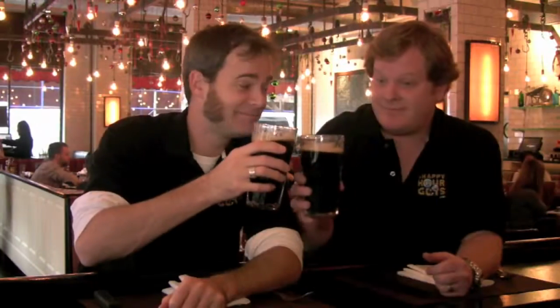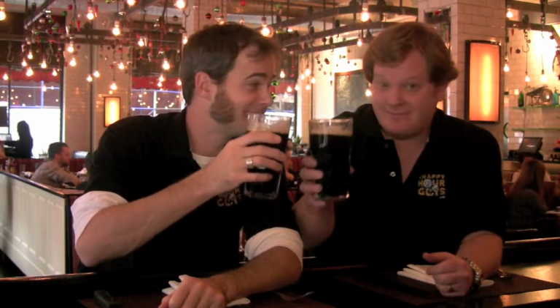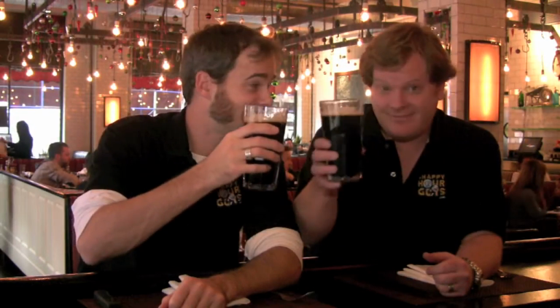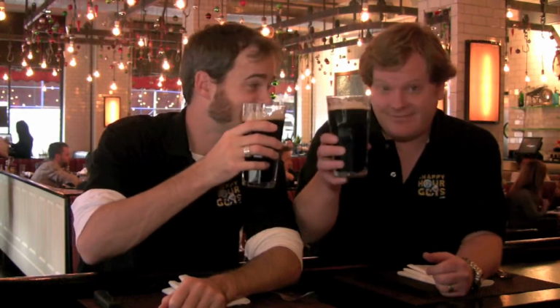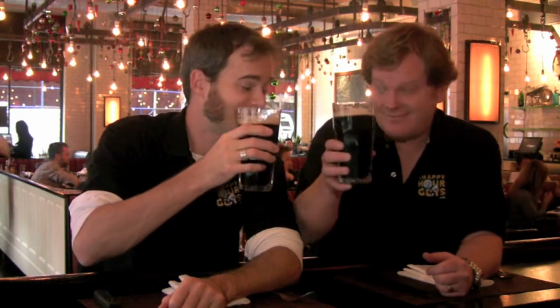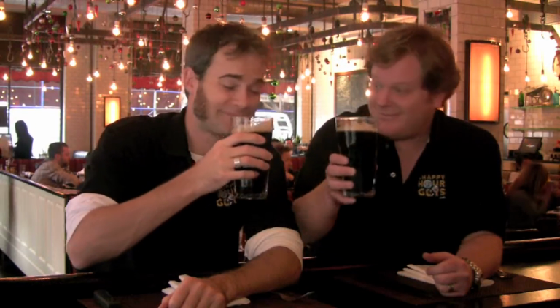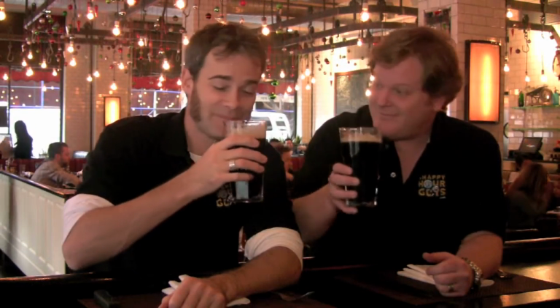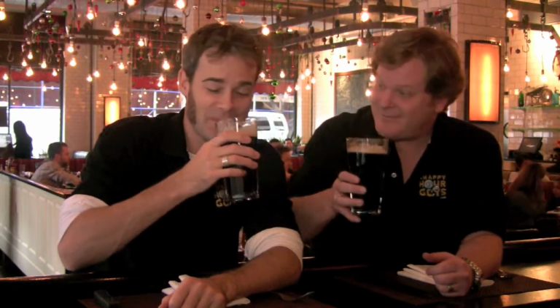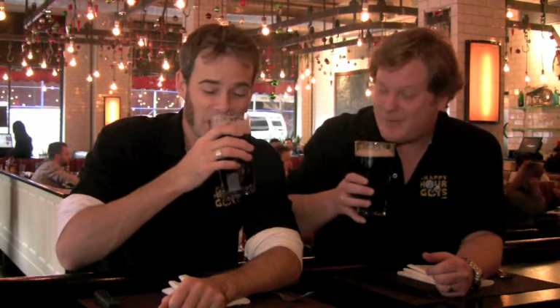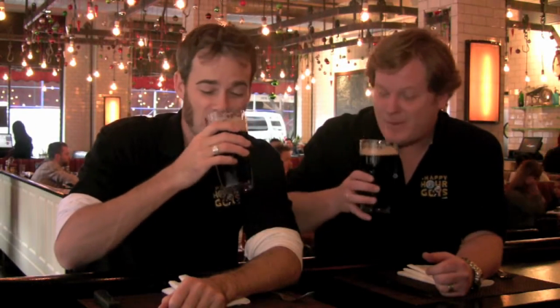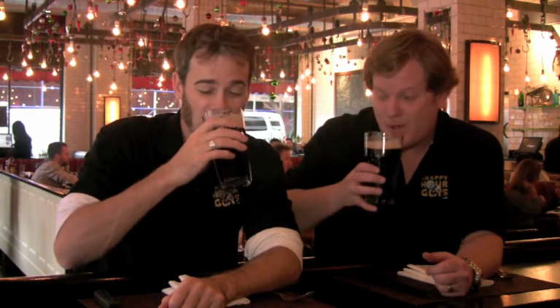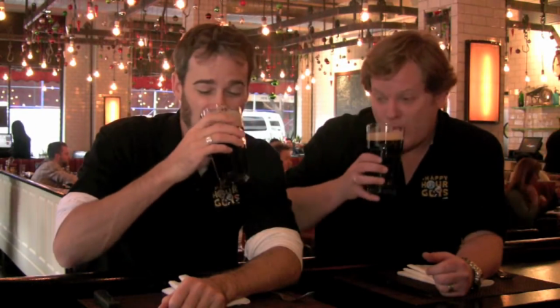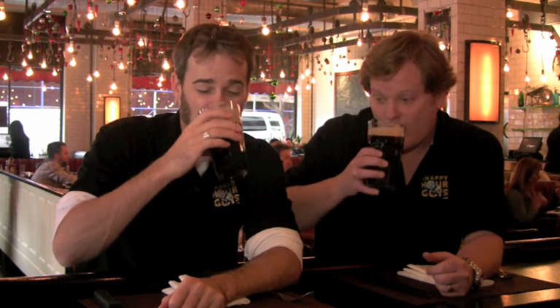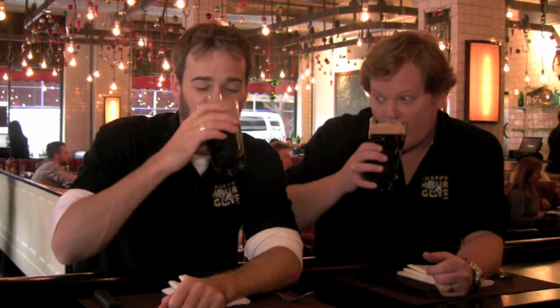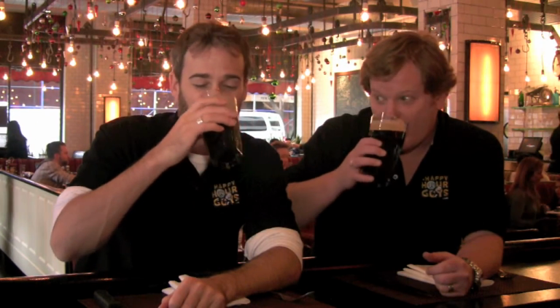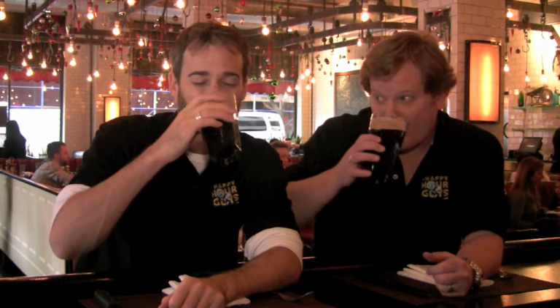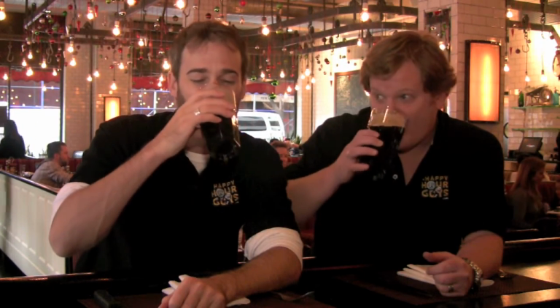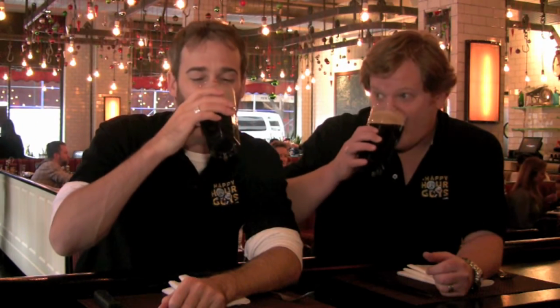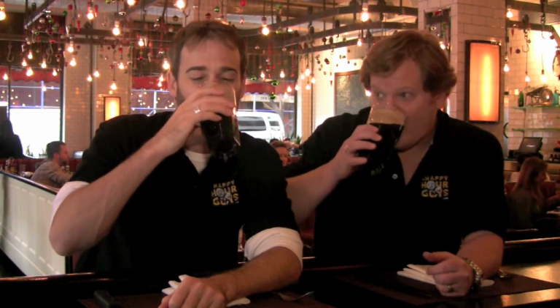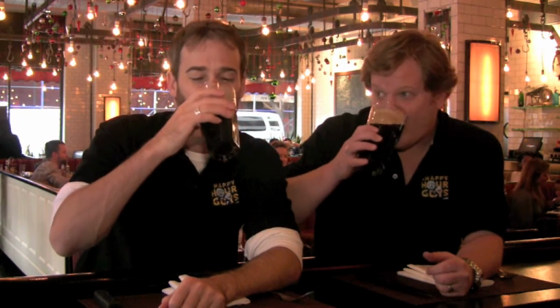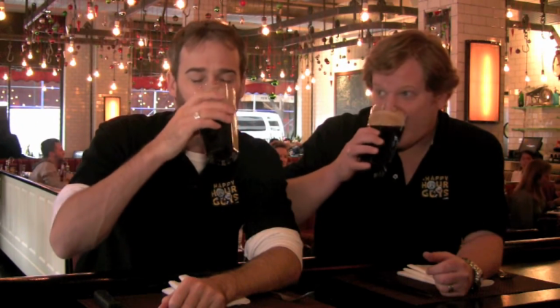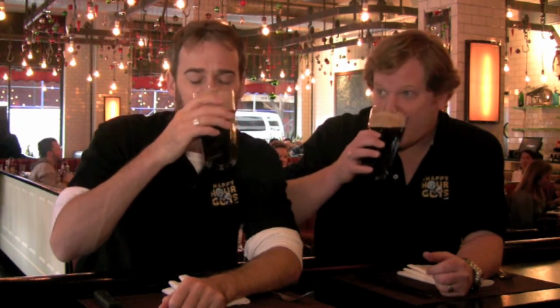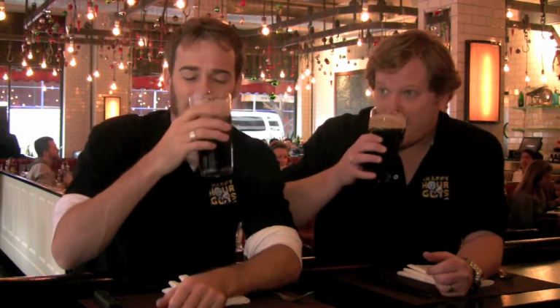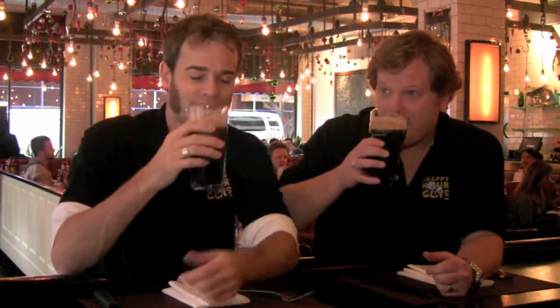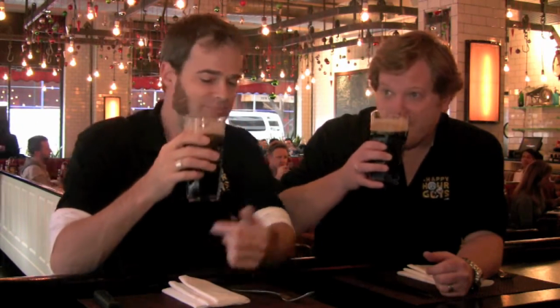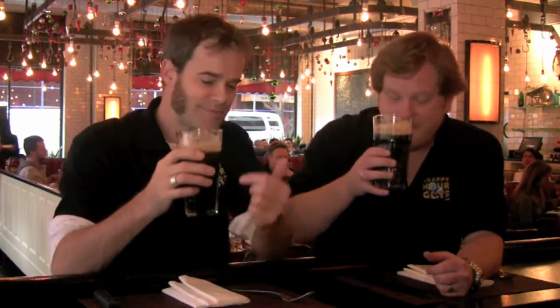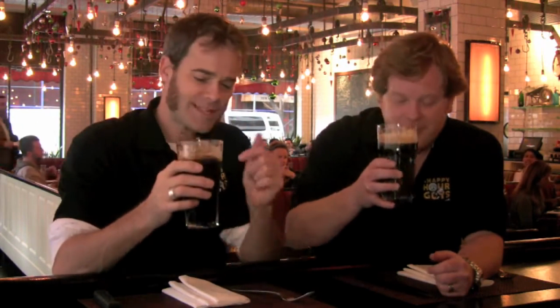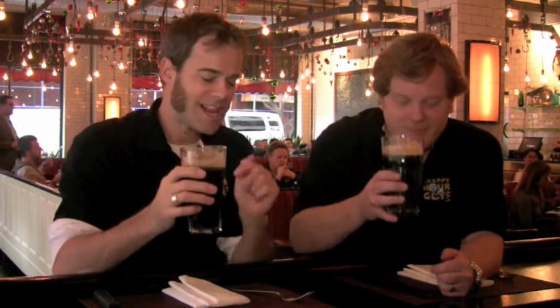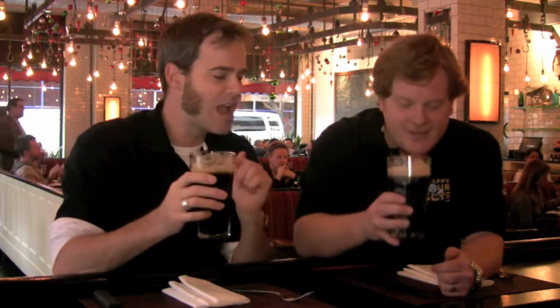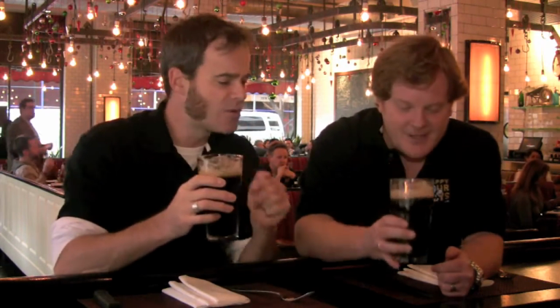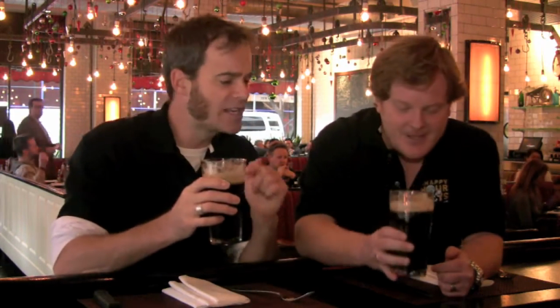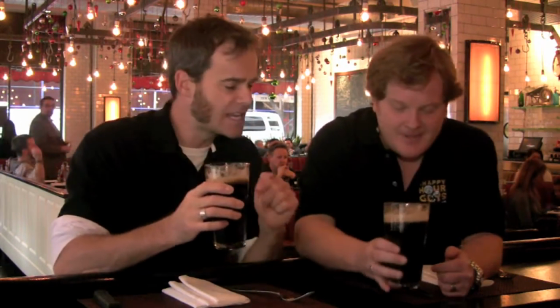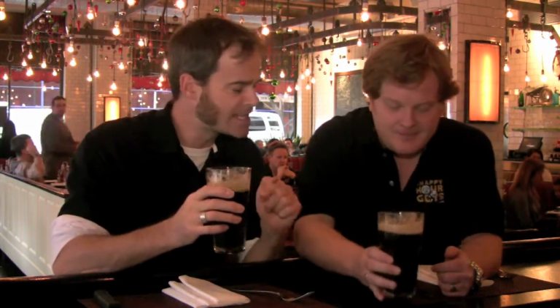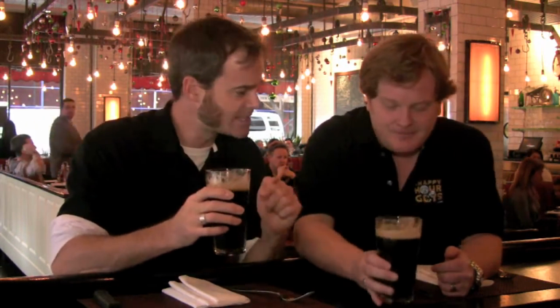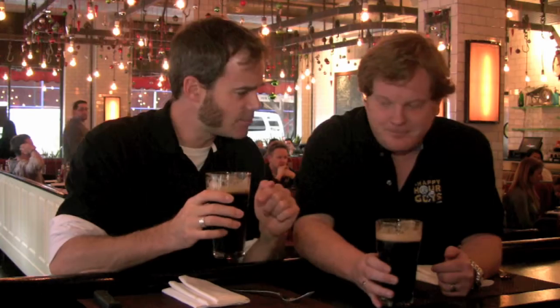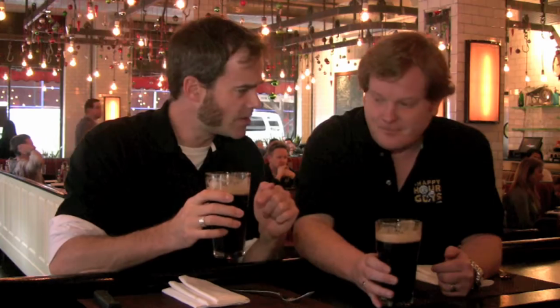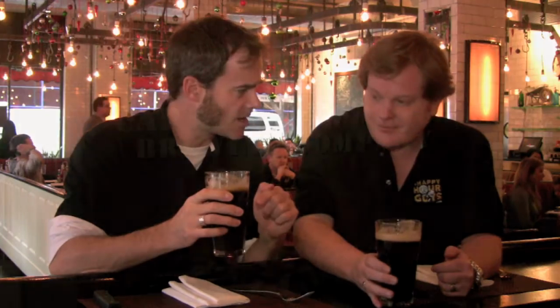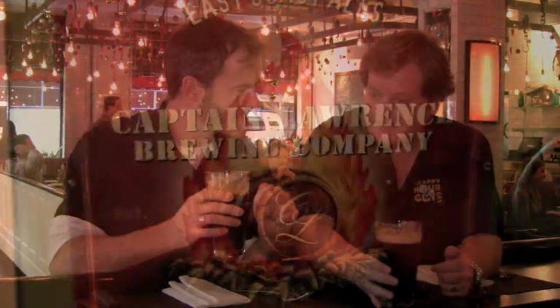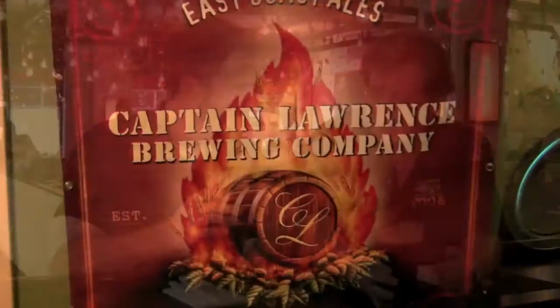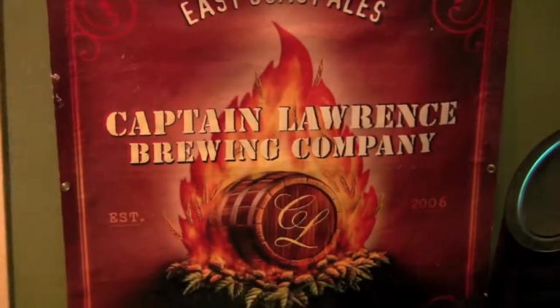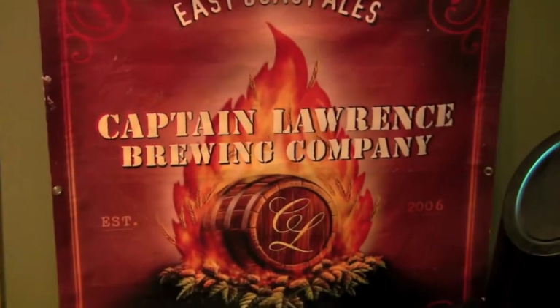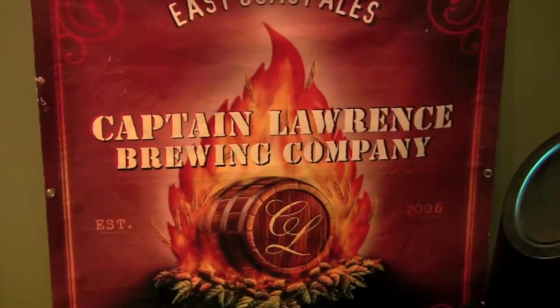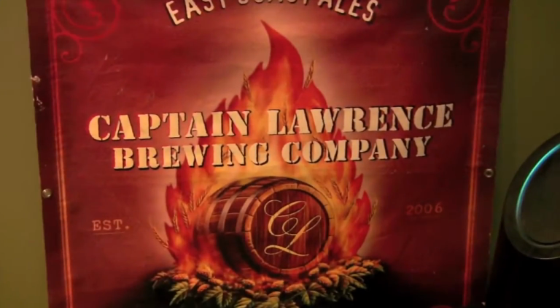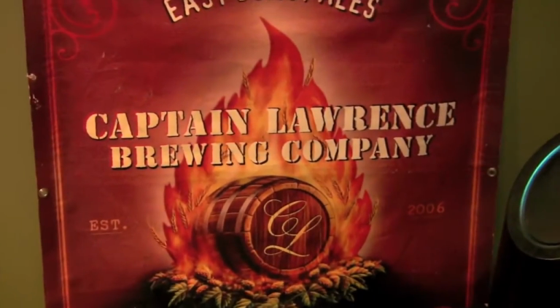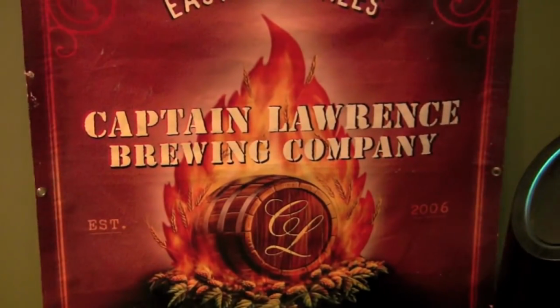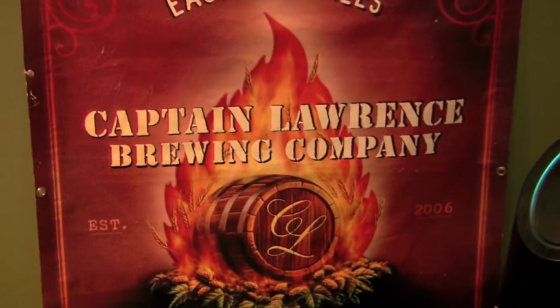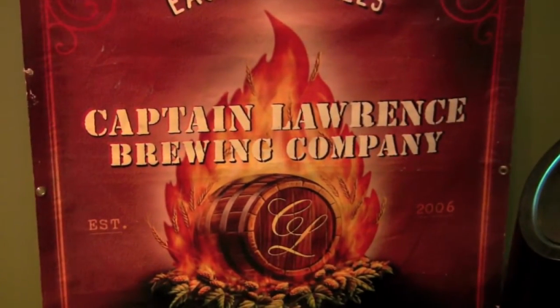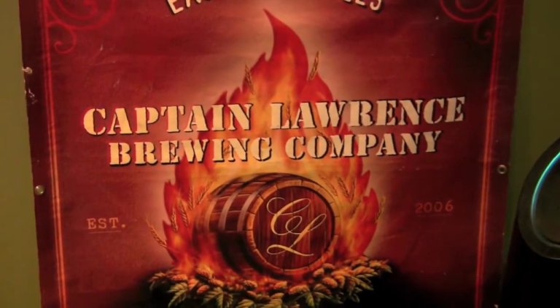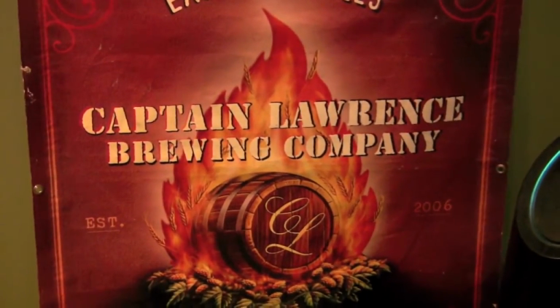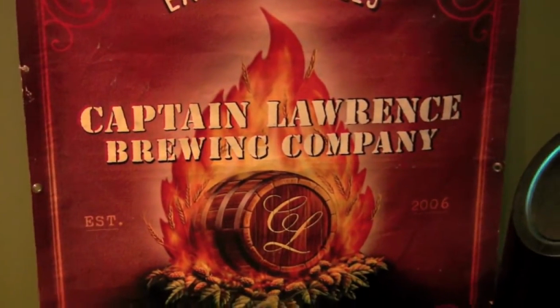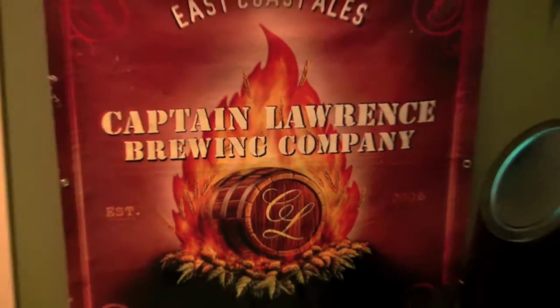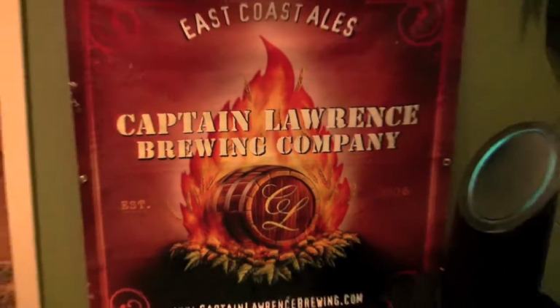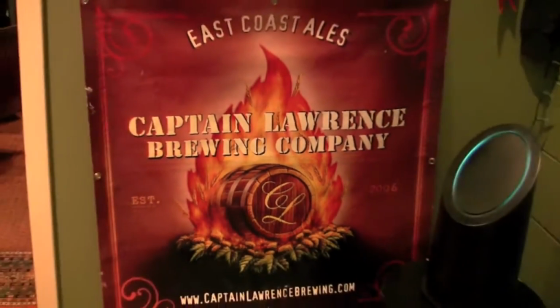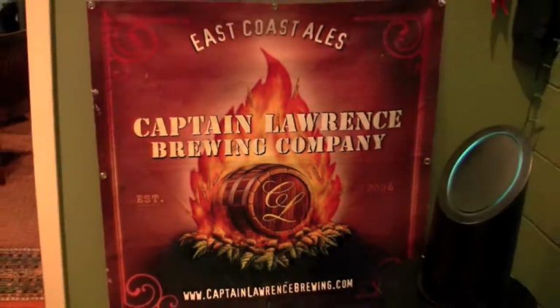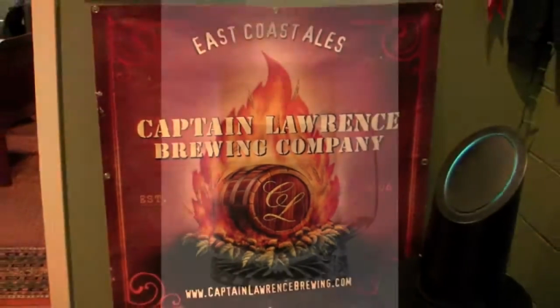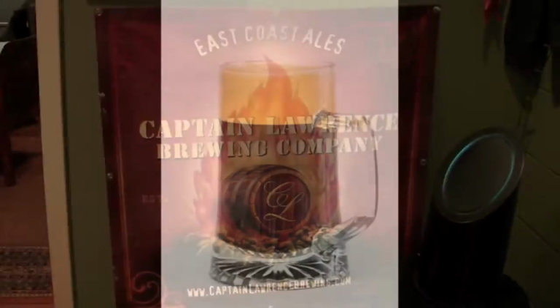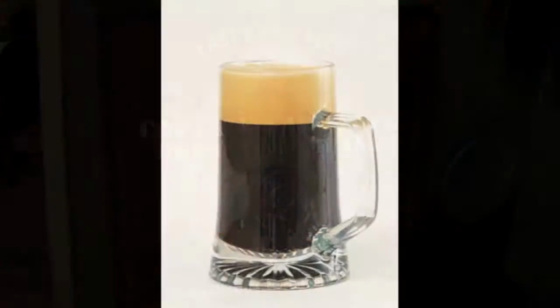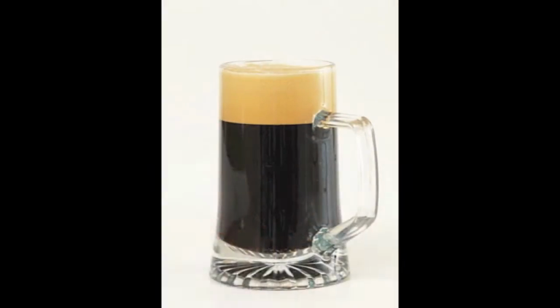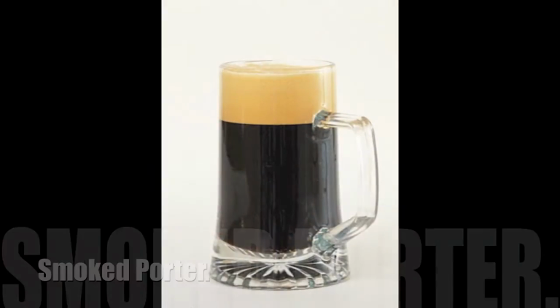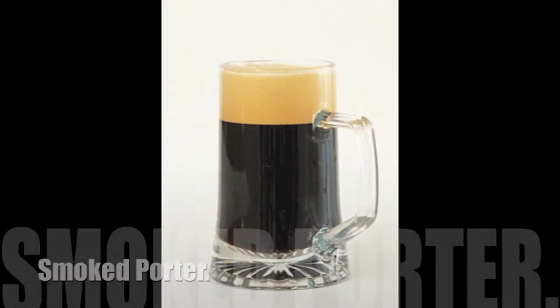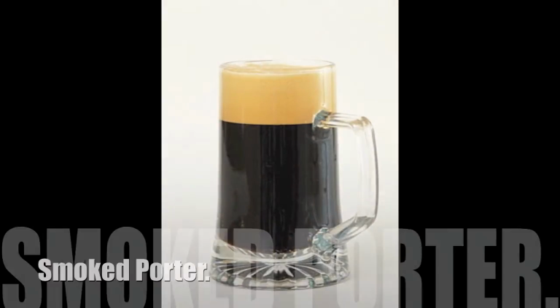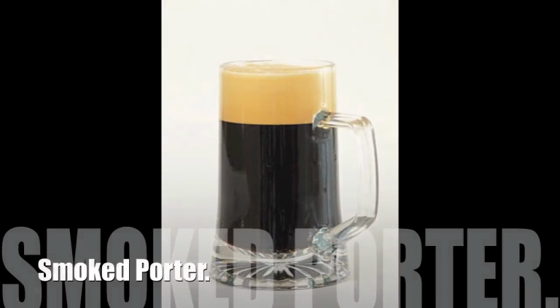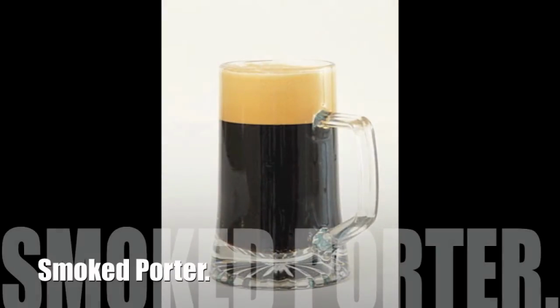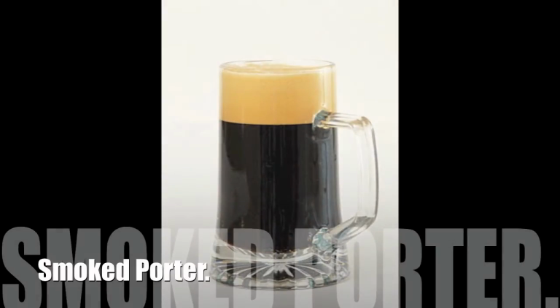Welcome back to the Five Napkin Burger Beer and Bourbon Blog featuring us, the Happy Hour Guys. Let's talk Captain Lawrence Brewing Company and their smoked porter.